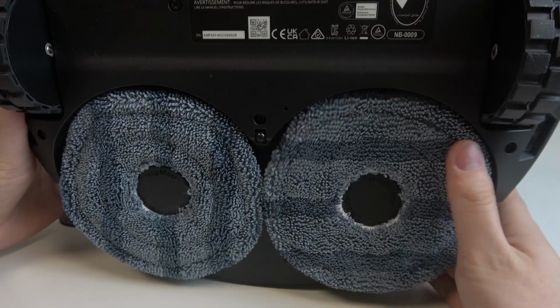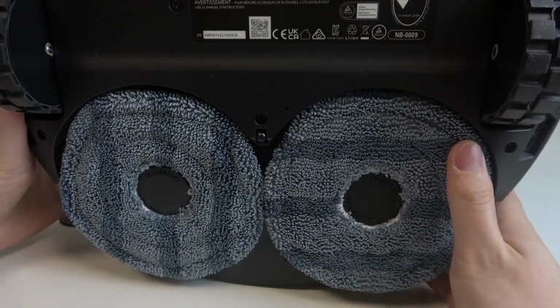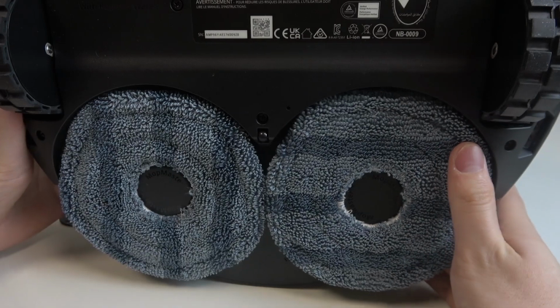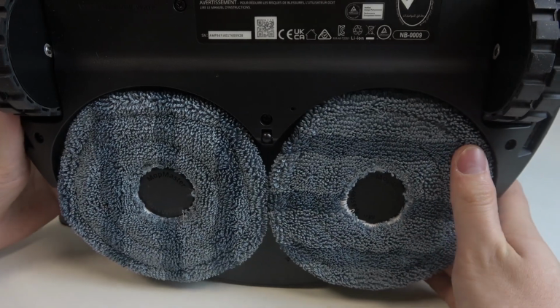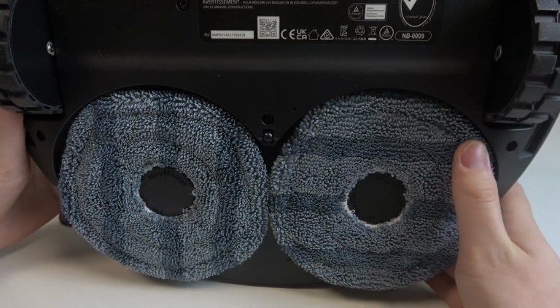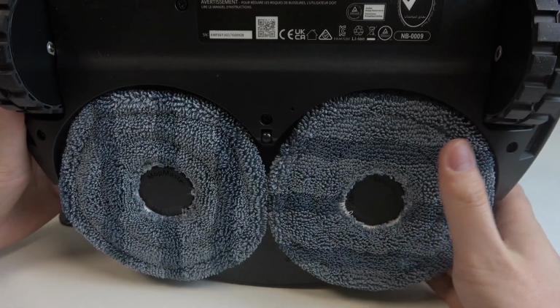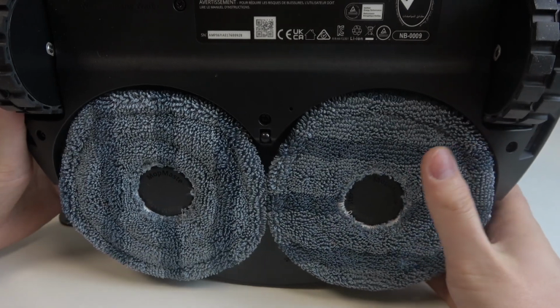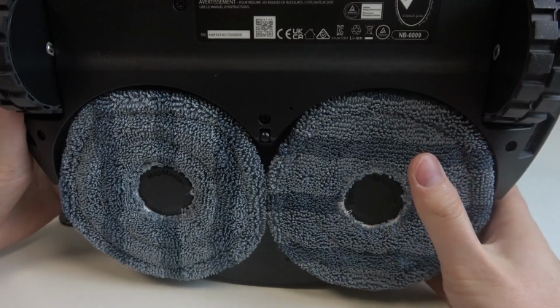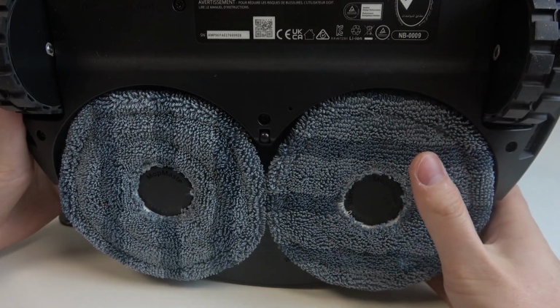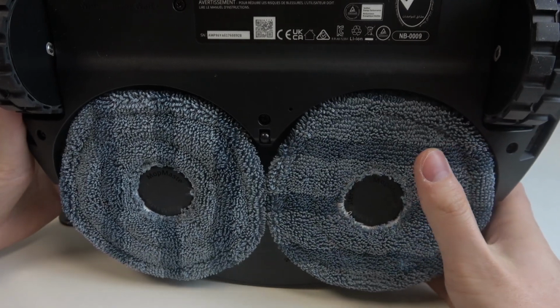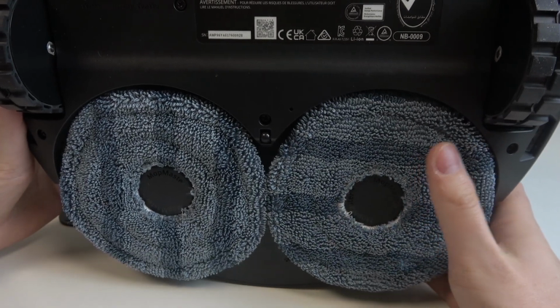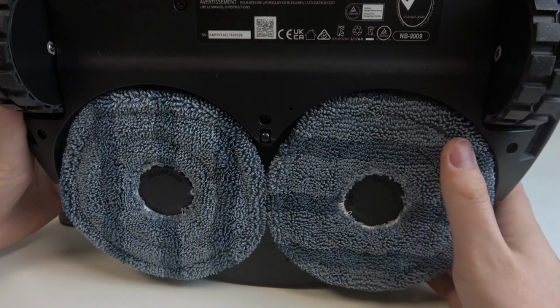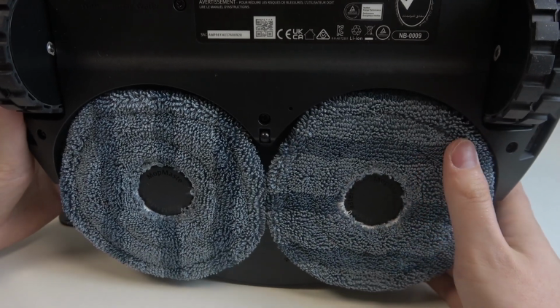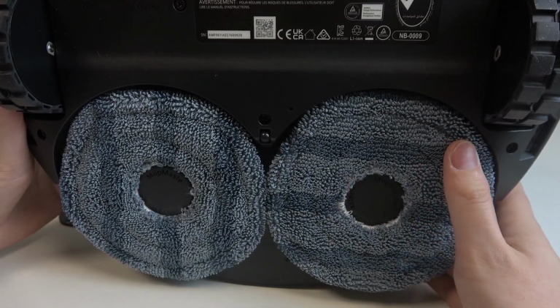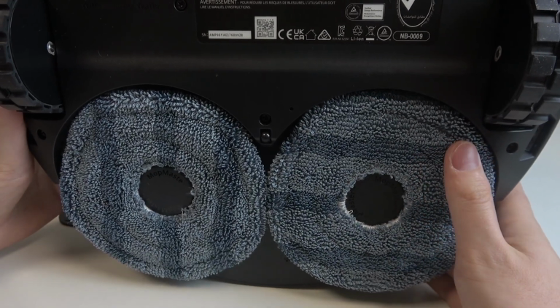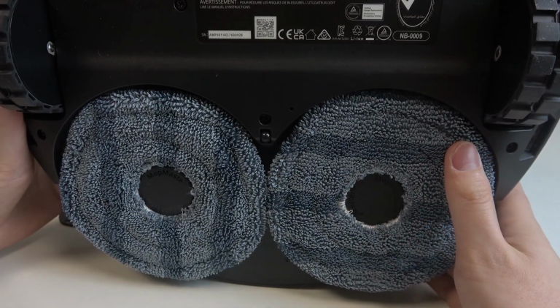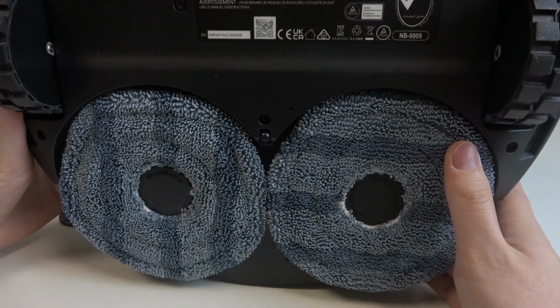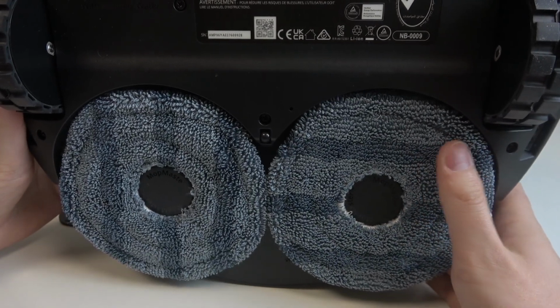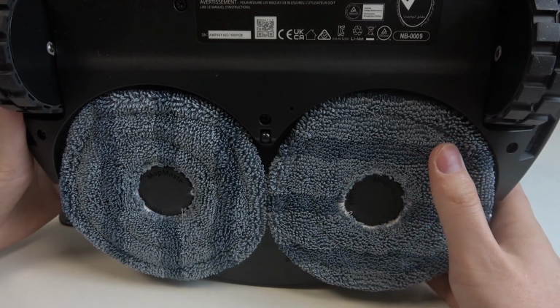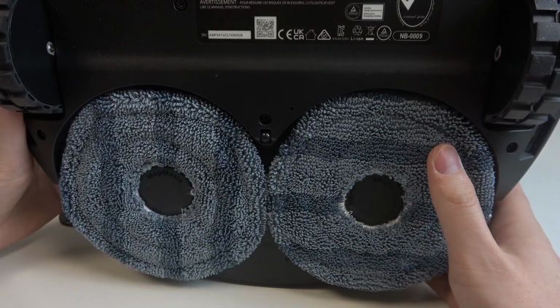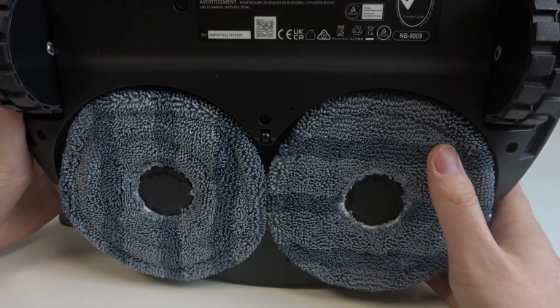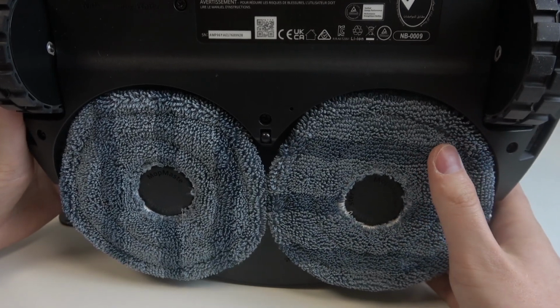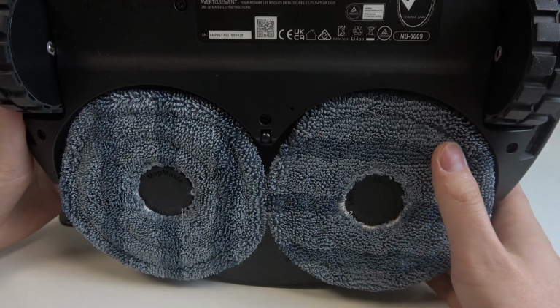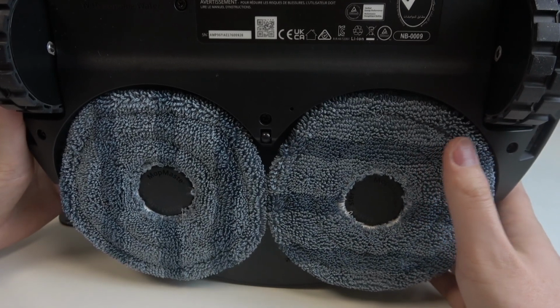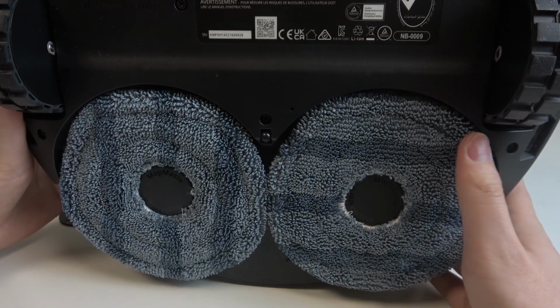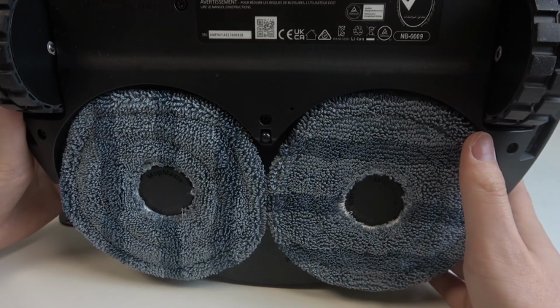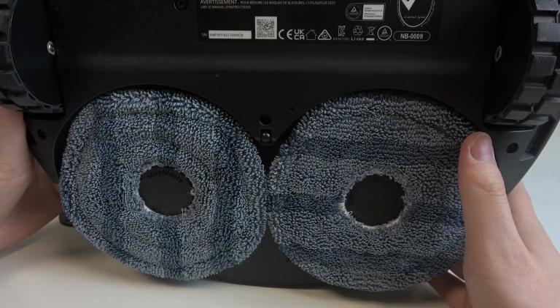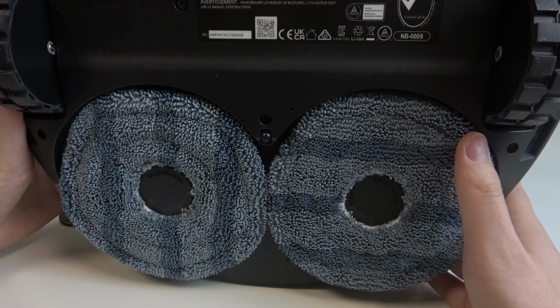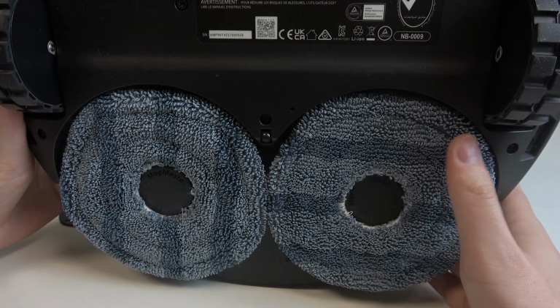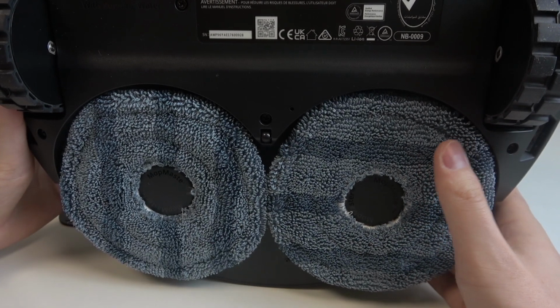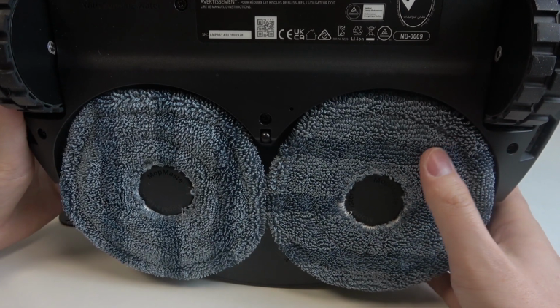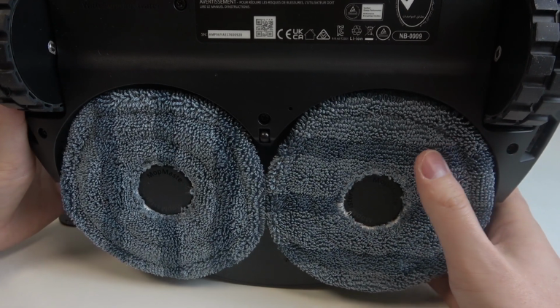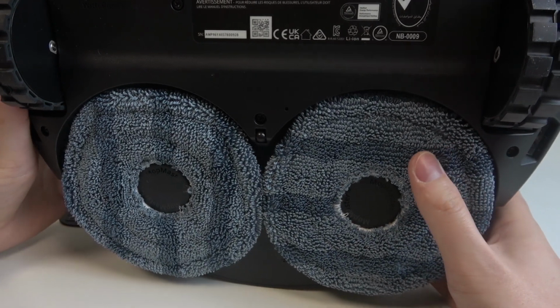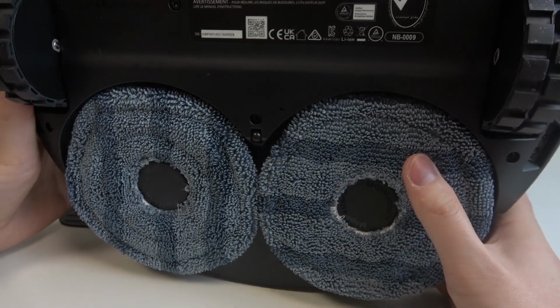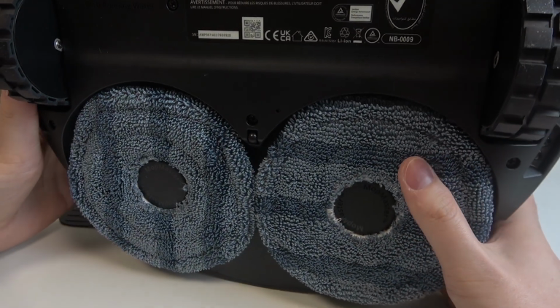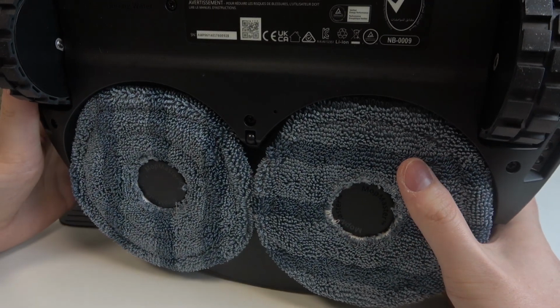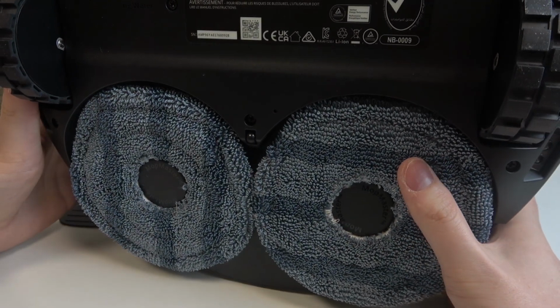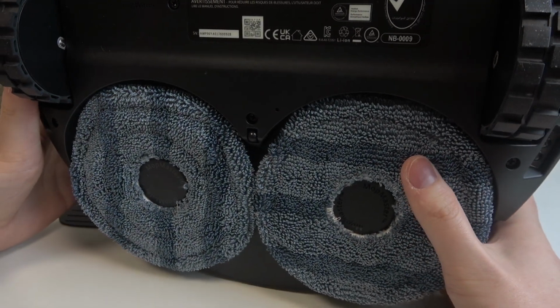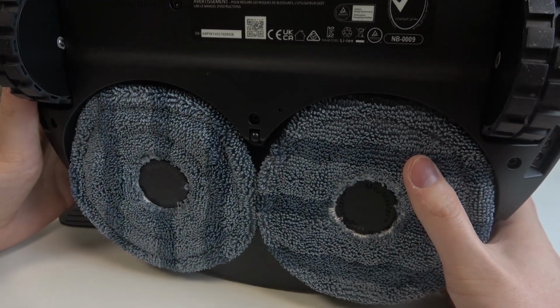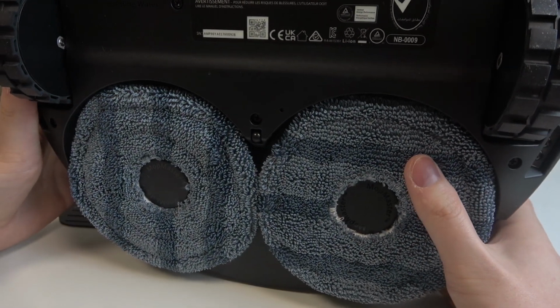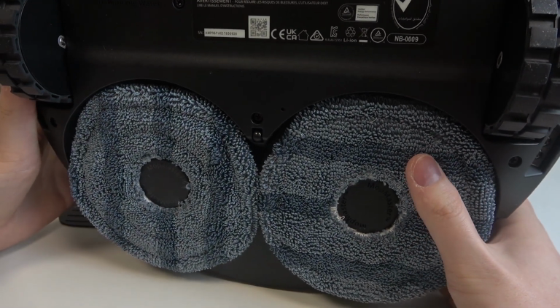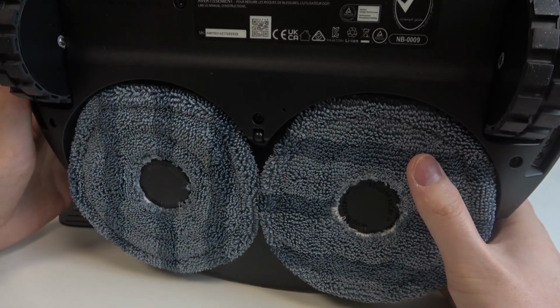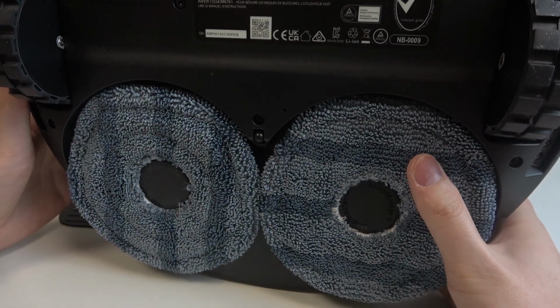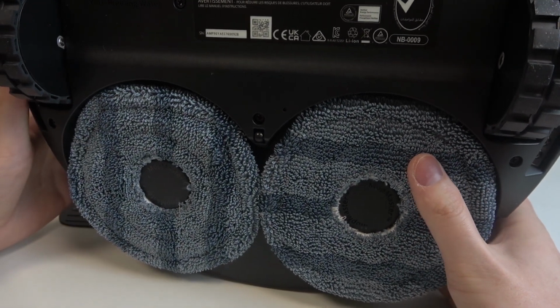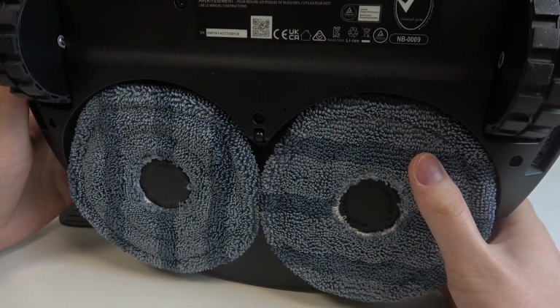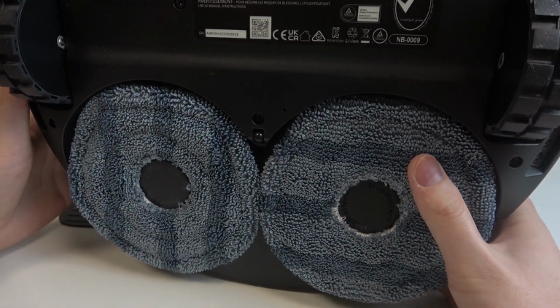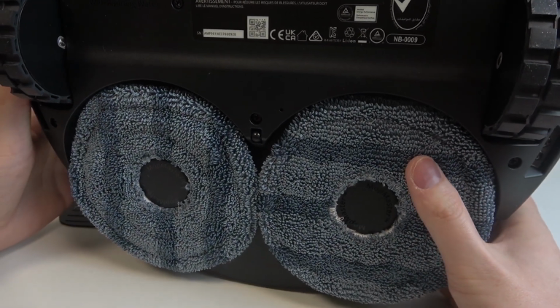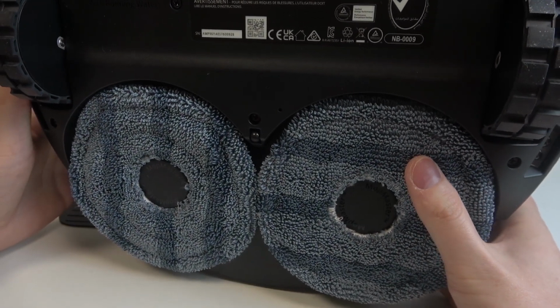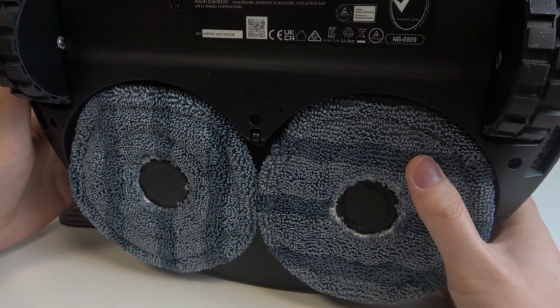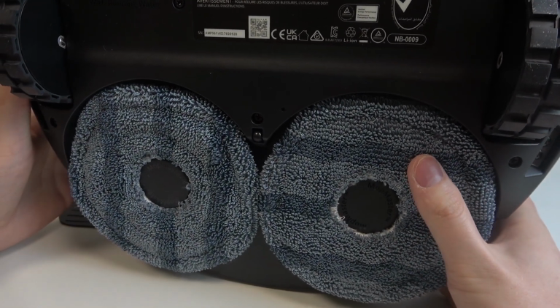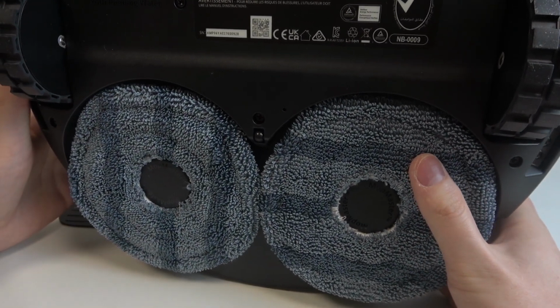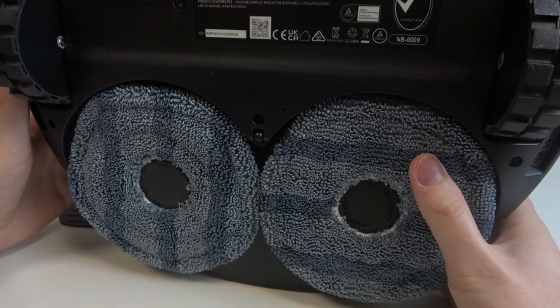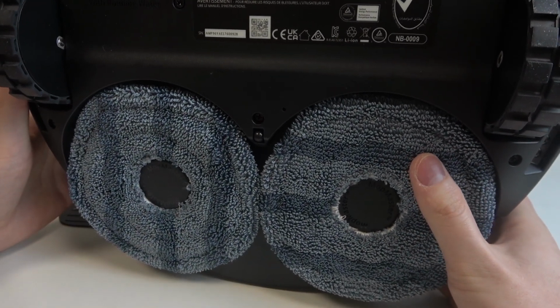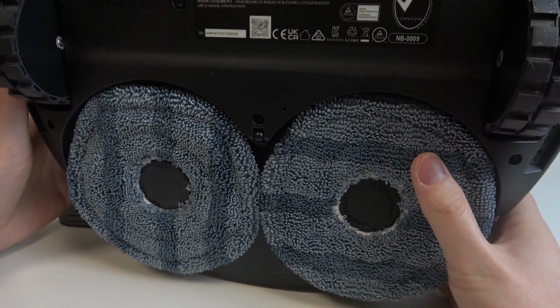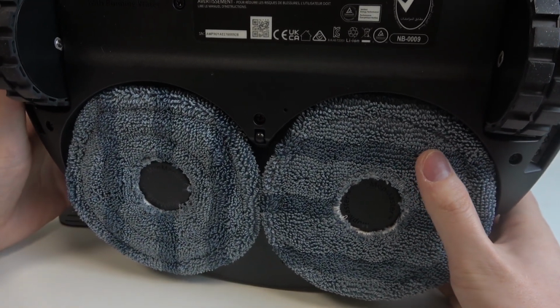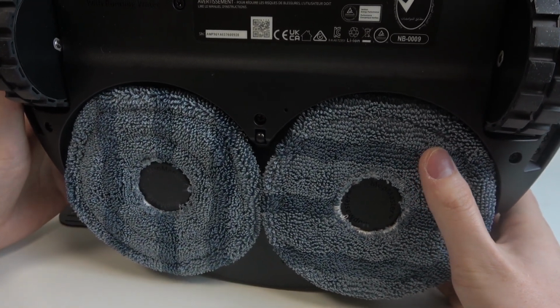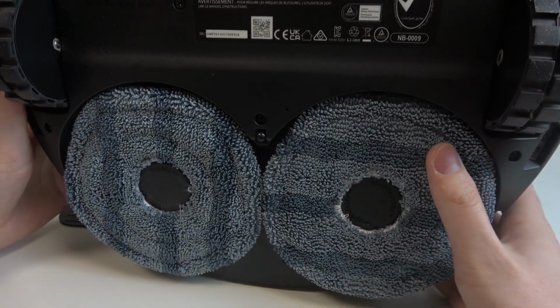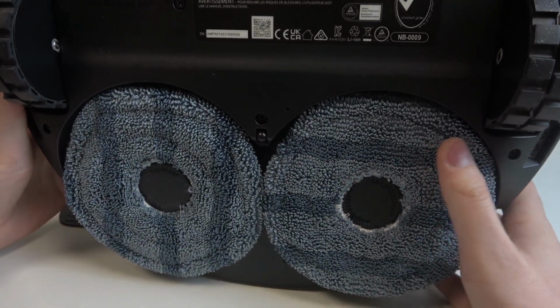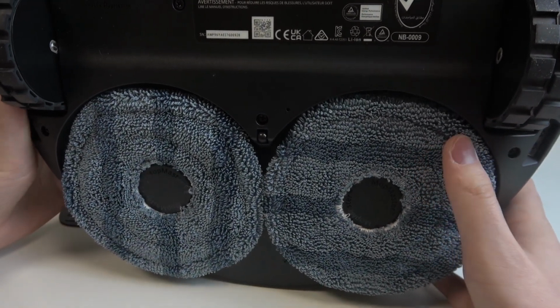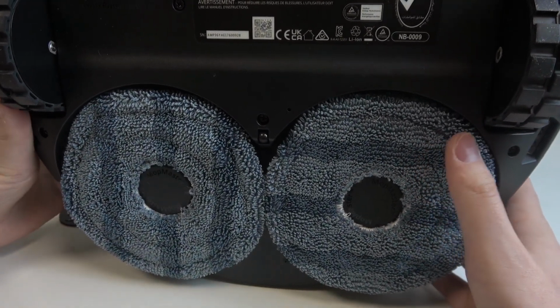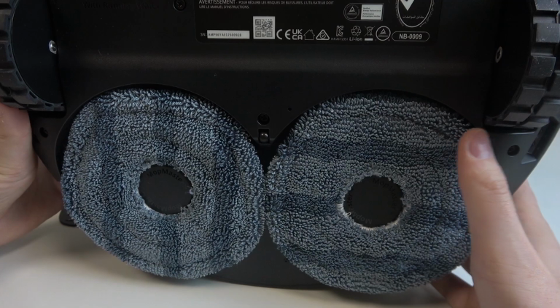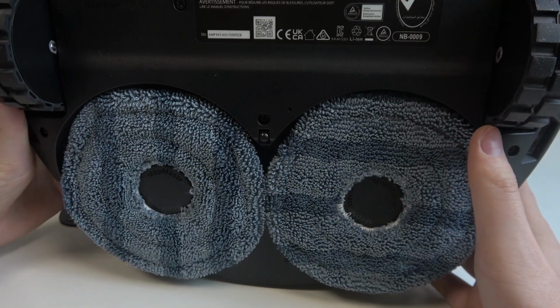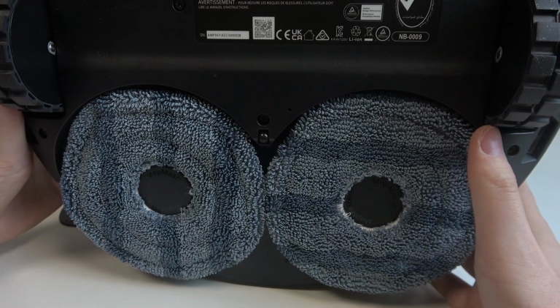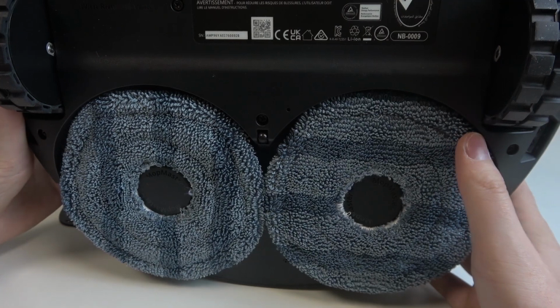Hello, in this video I want to show you how to find the serial number on the Eufy RoboVac X10 Pro Omni.